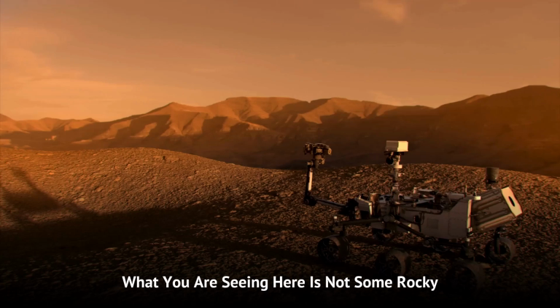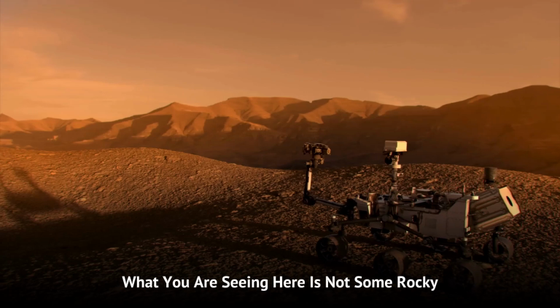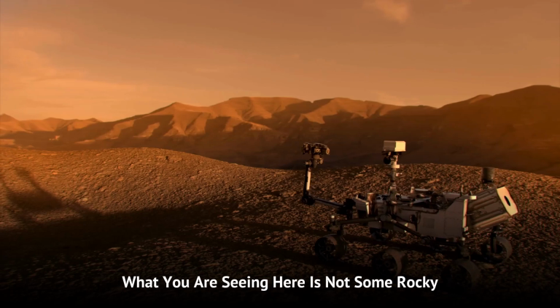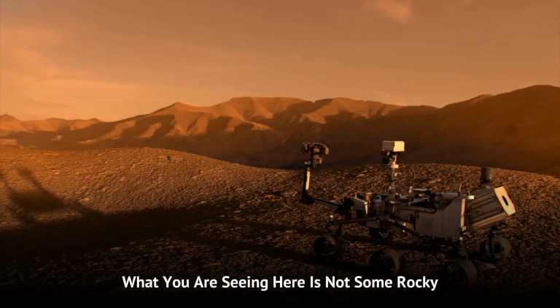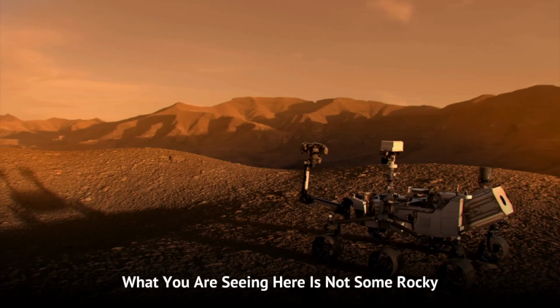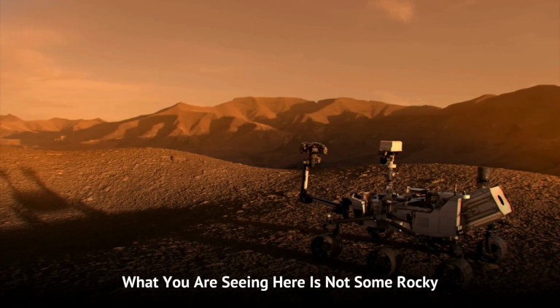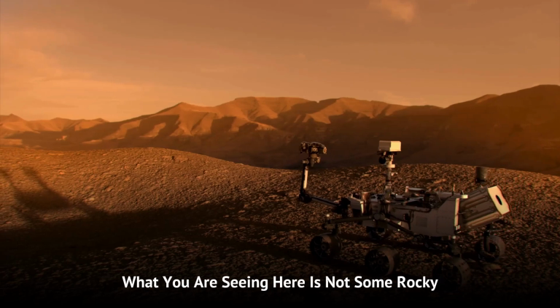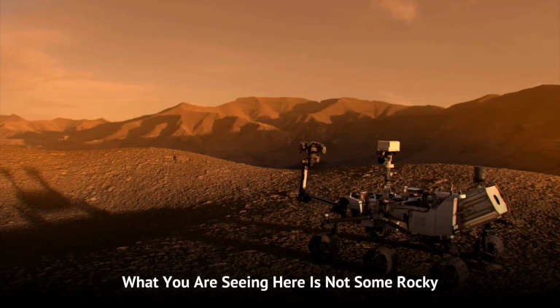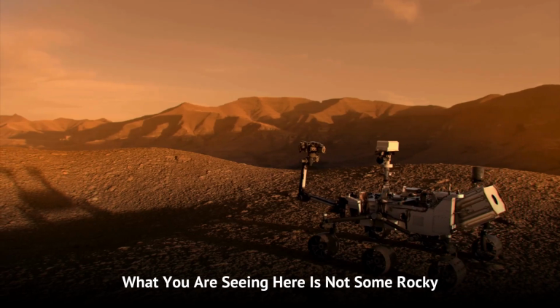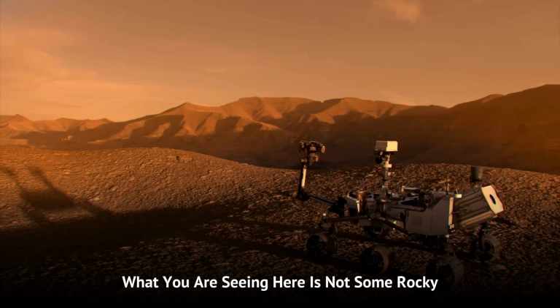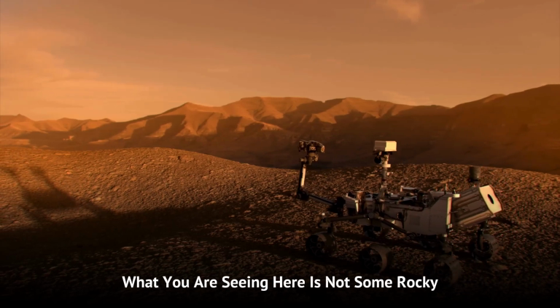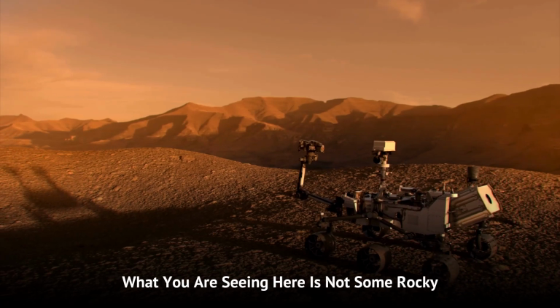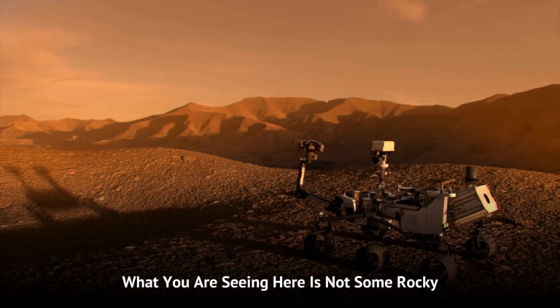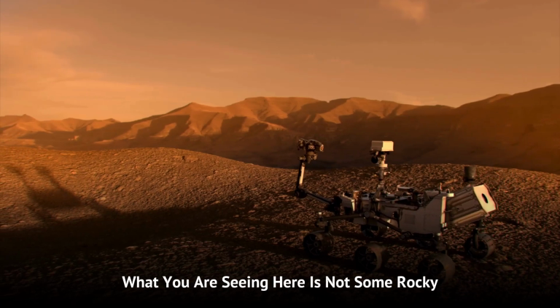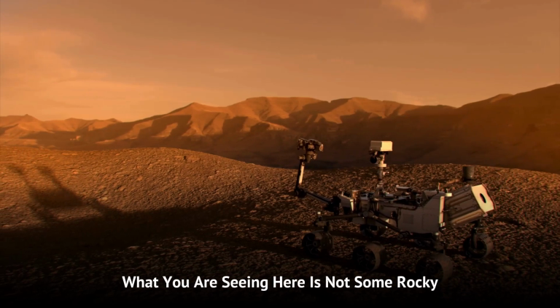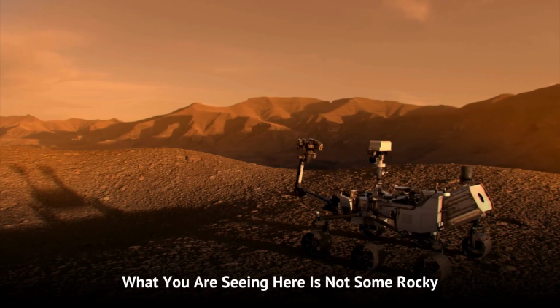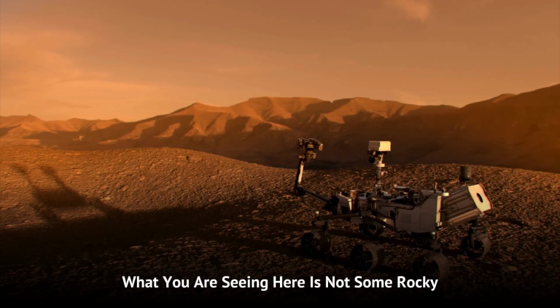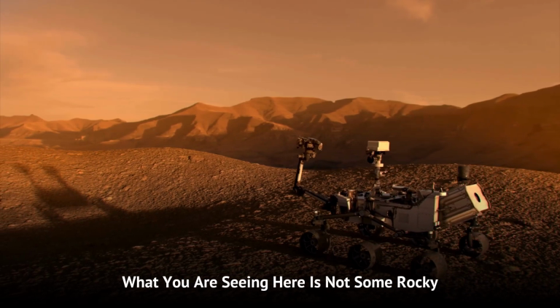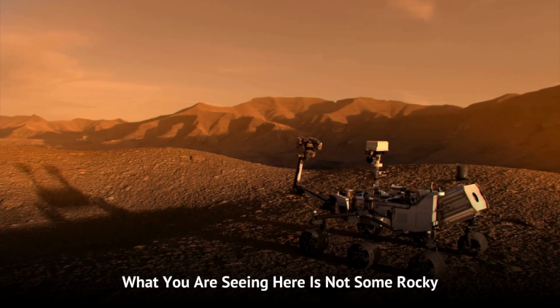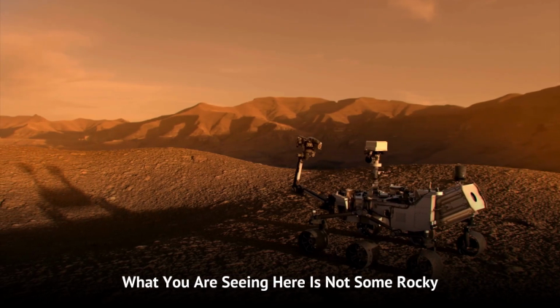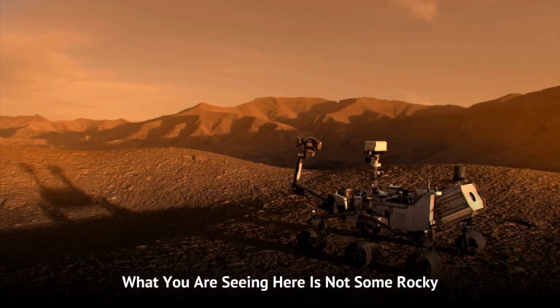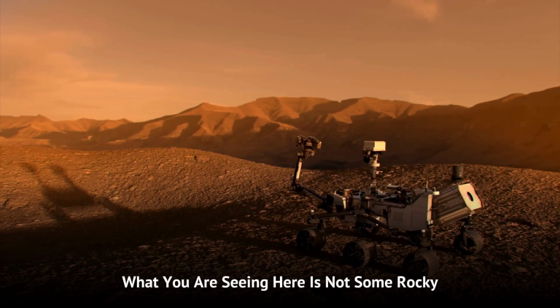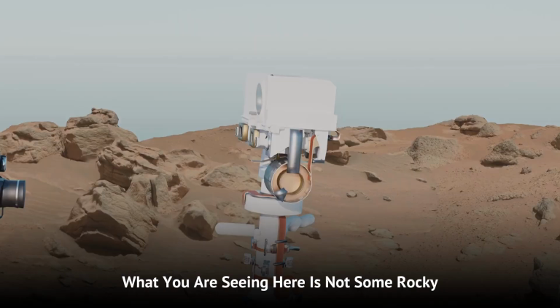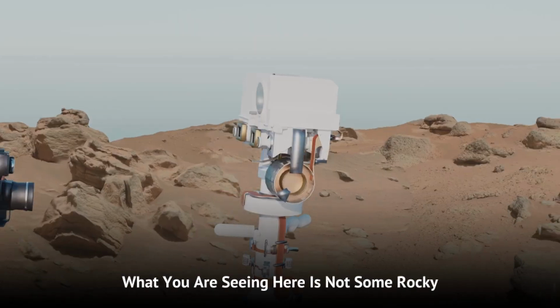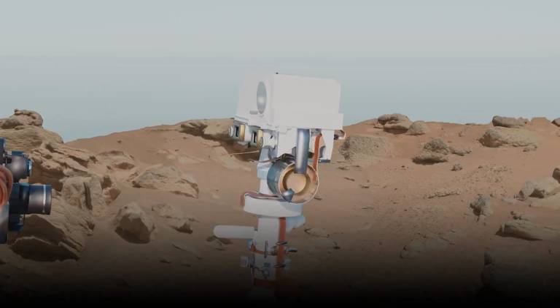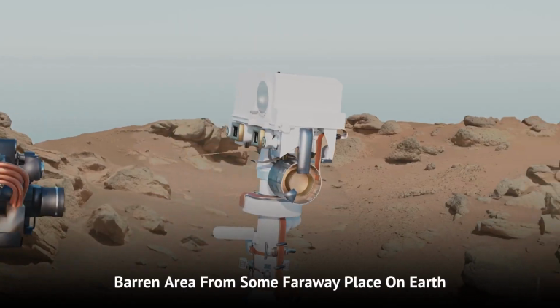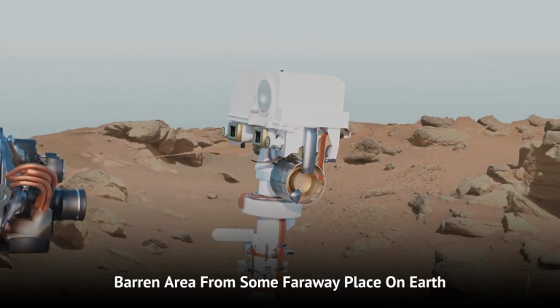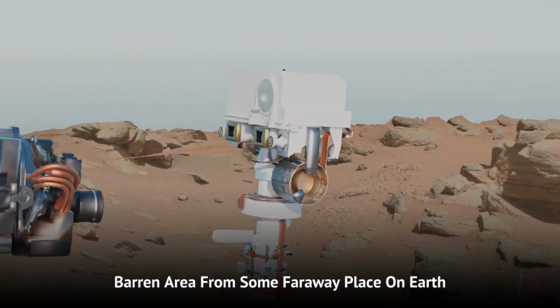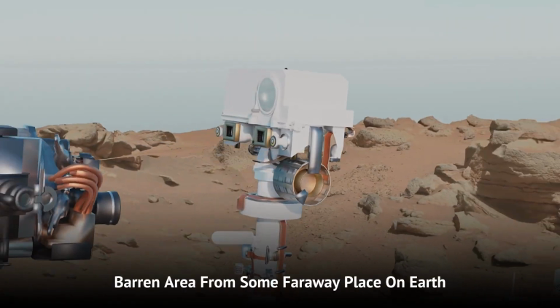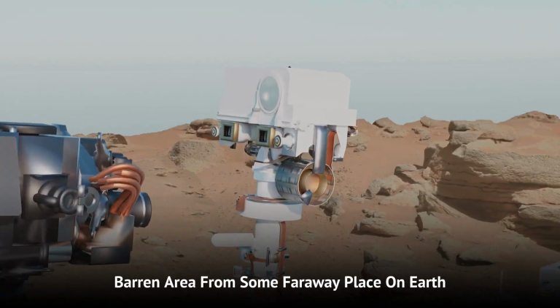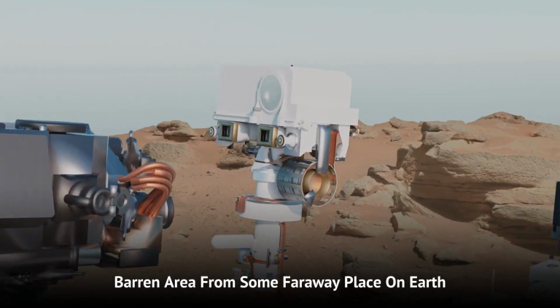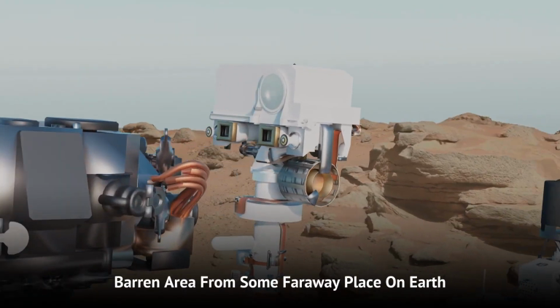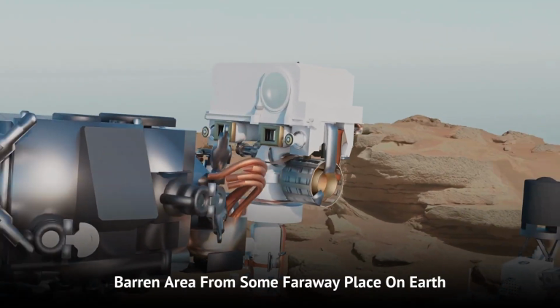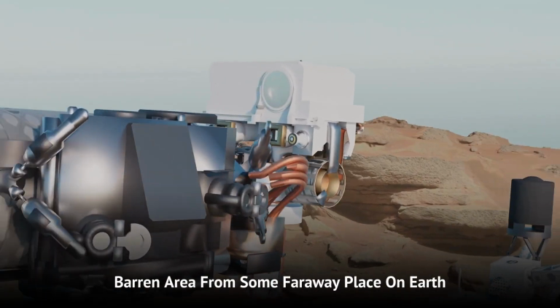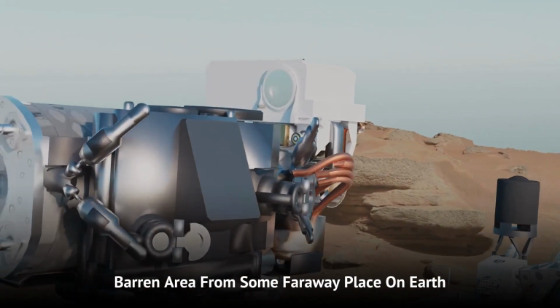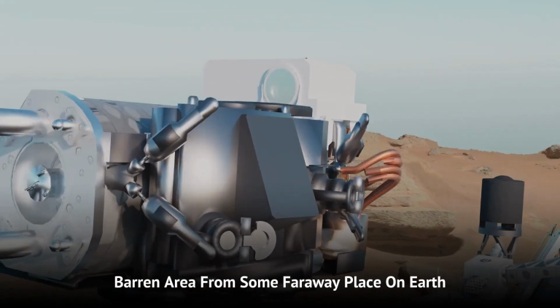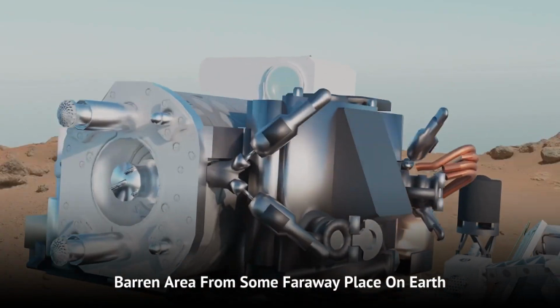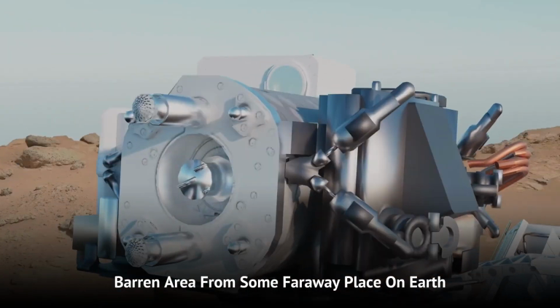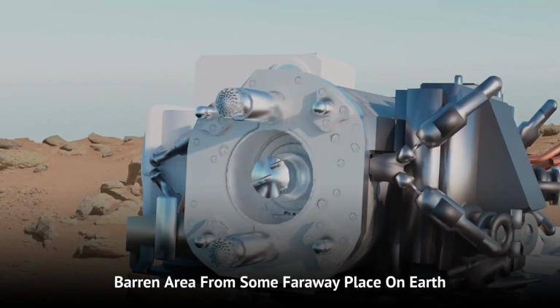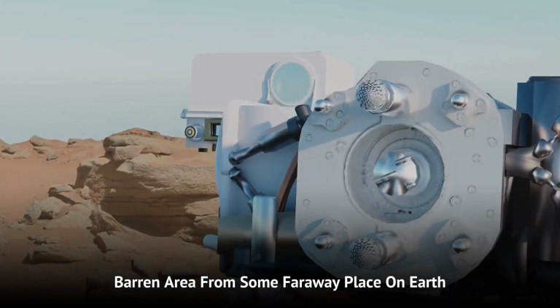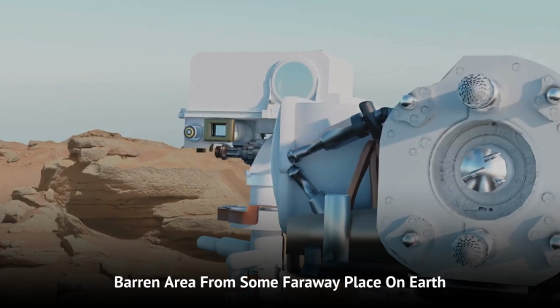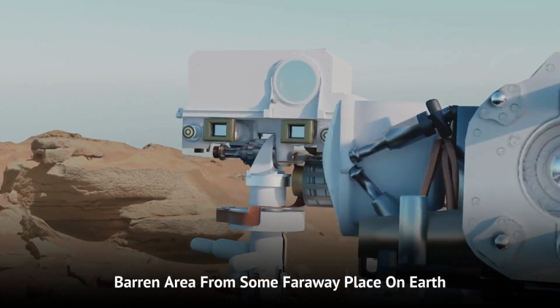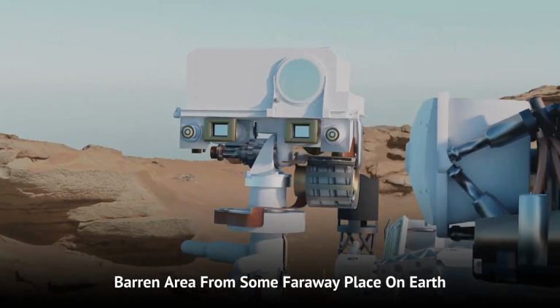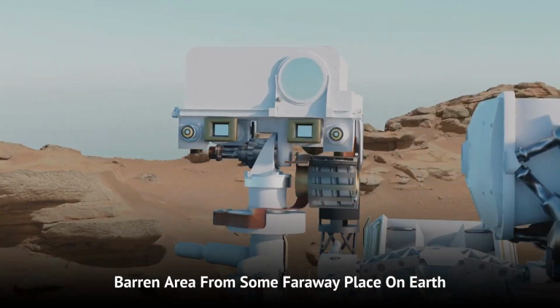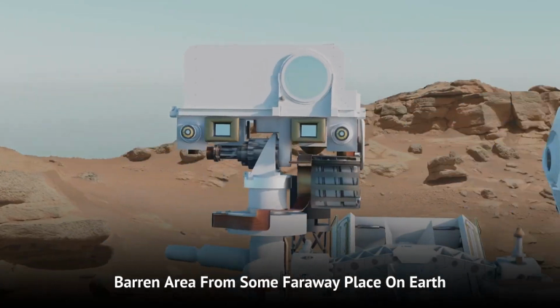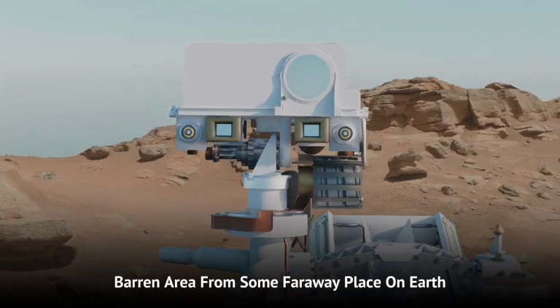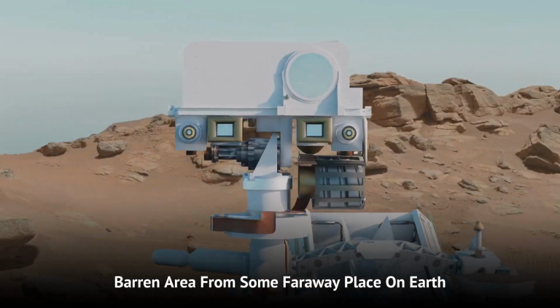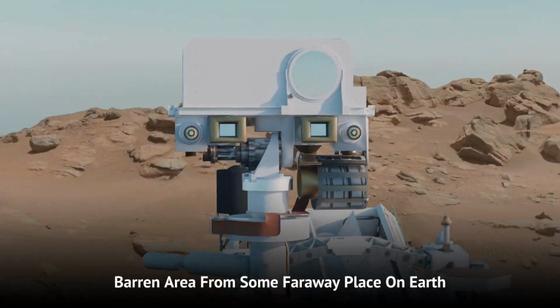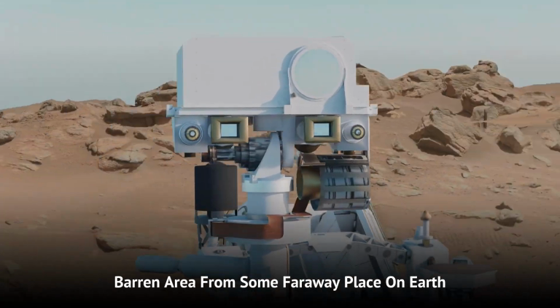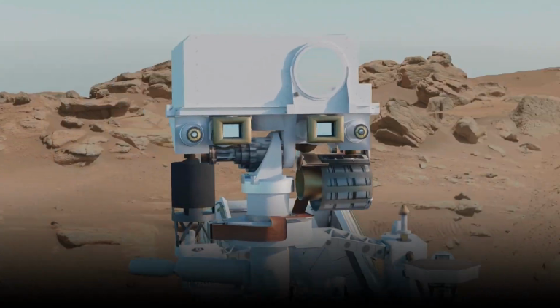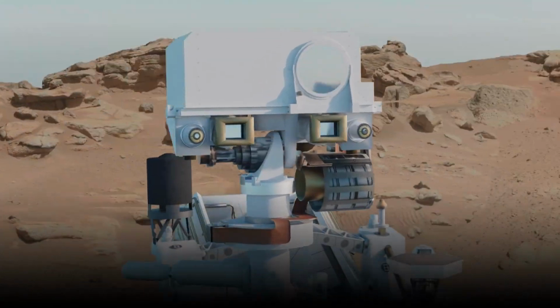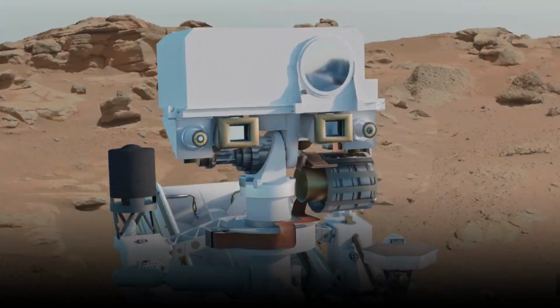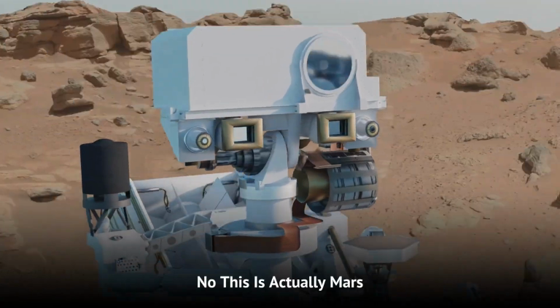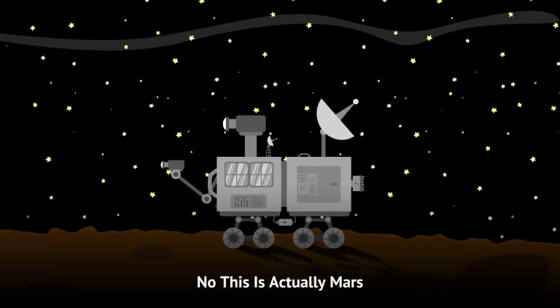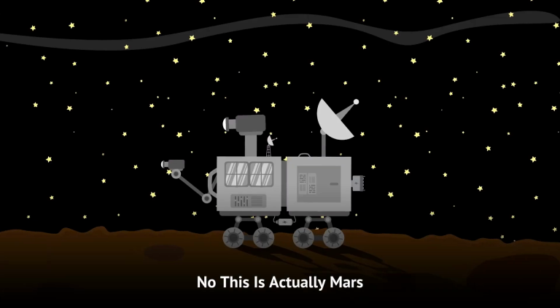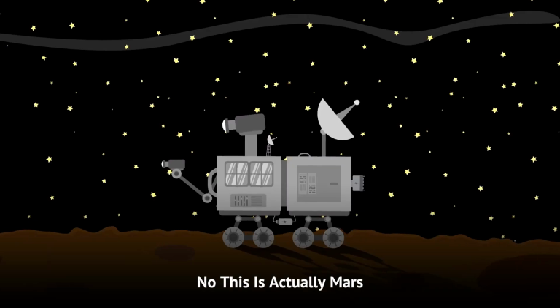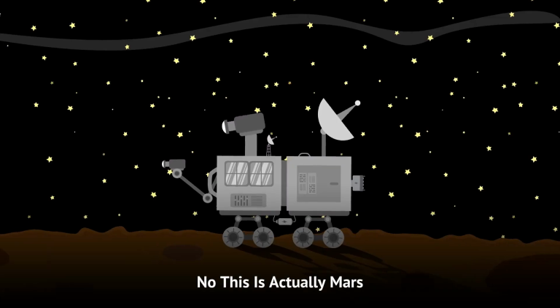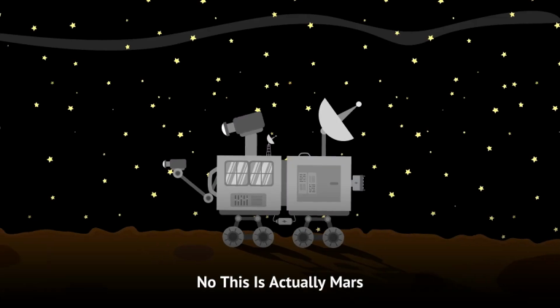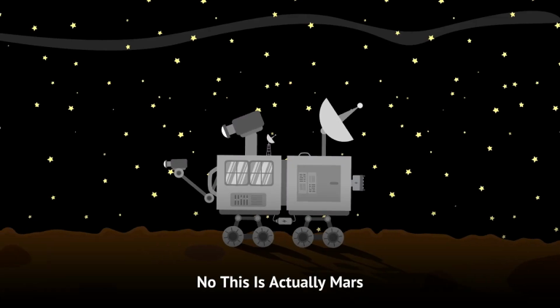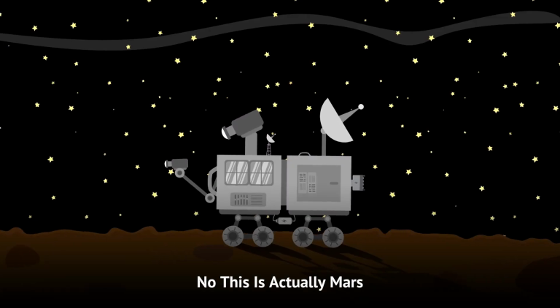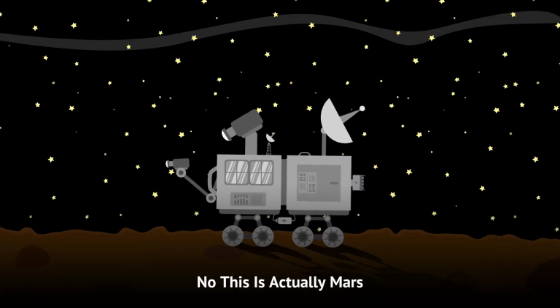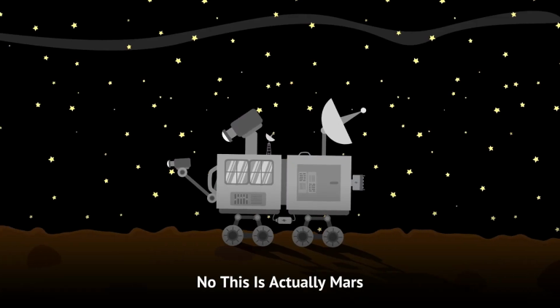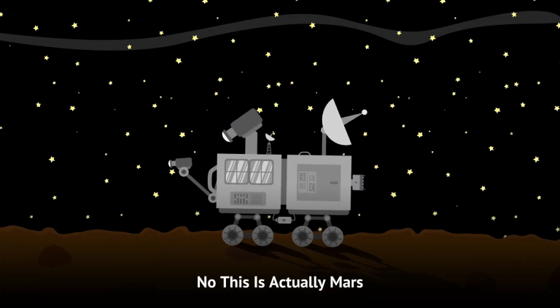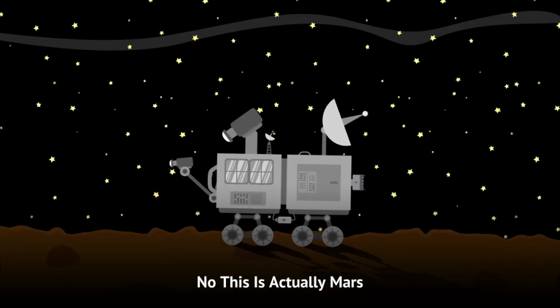What you are seeing here is not some rocky, barren area from some faraway place on Earth. No, this is actually Mars.